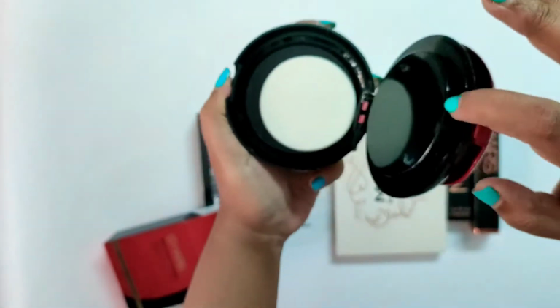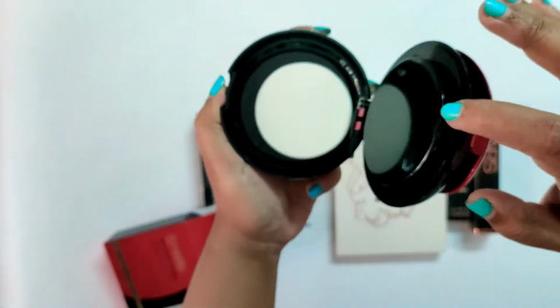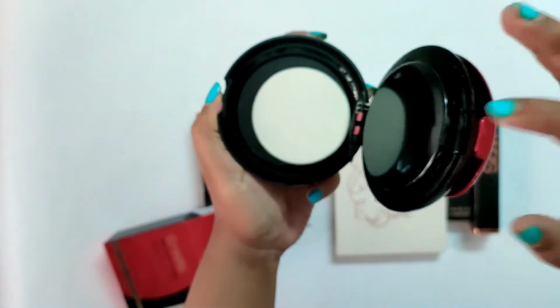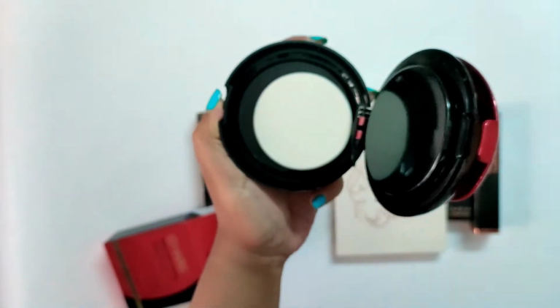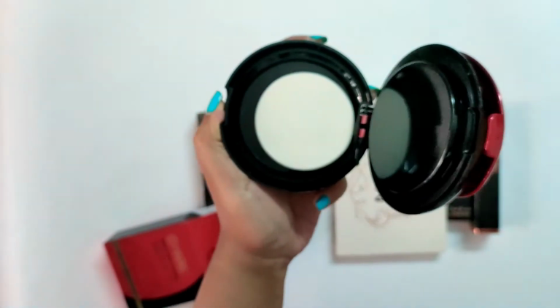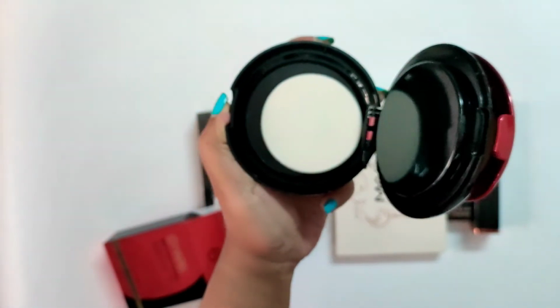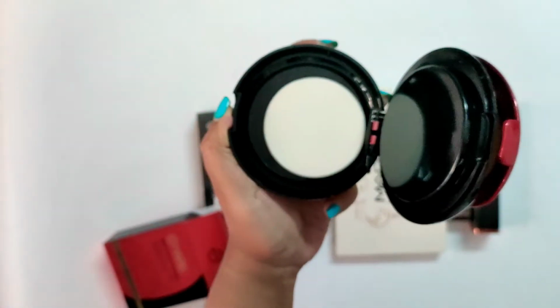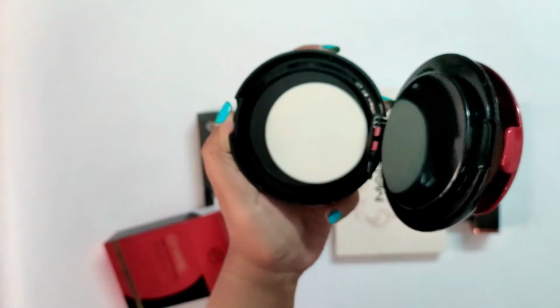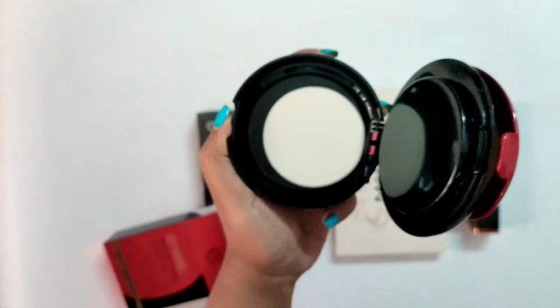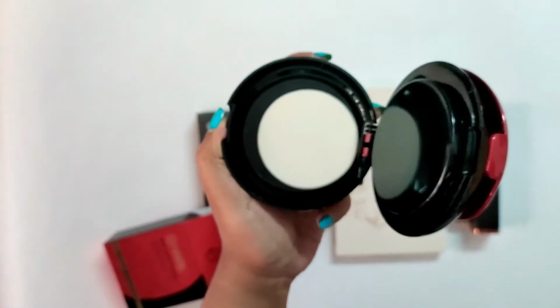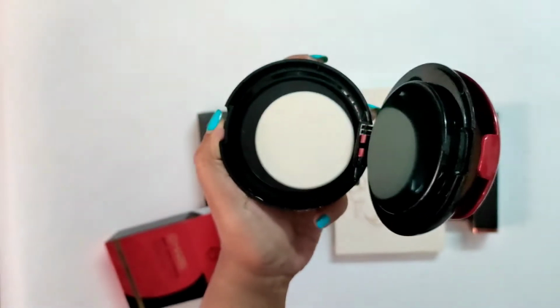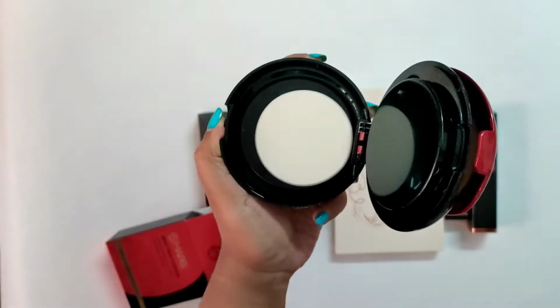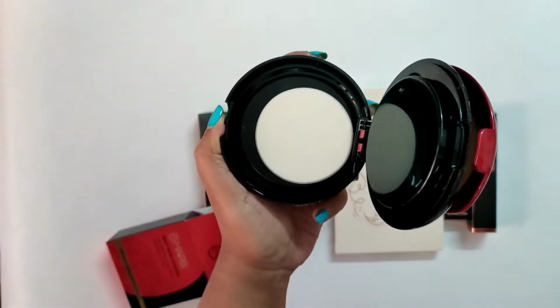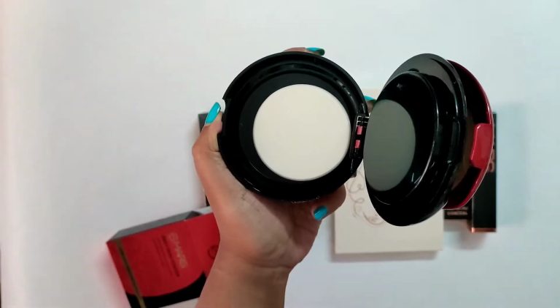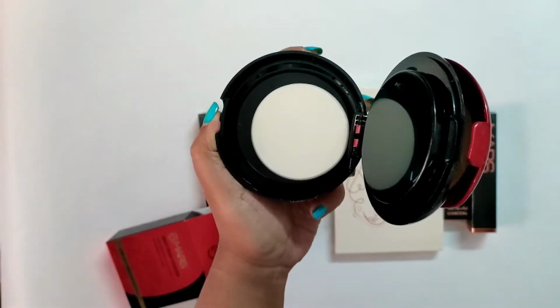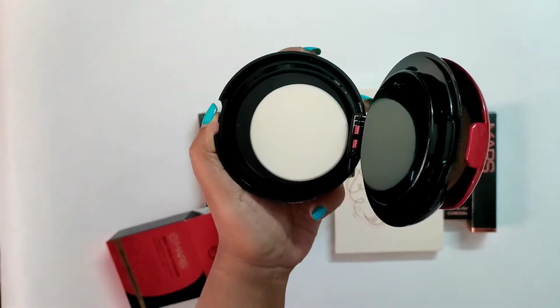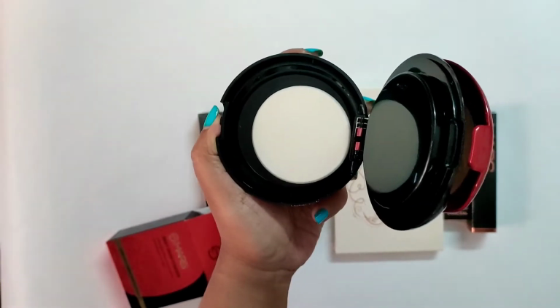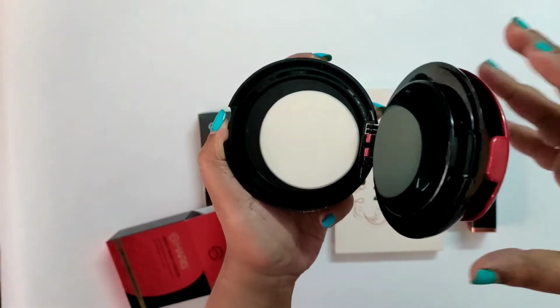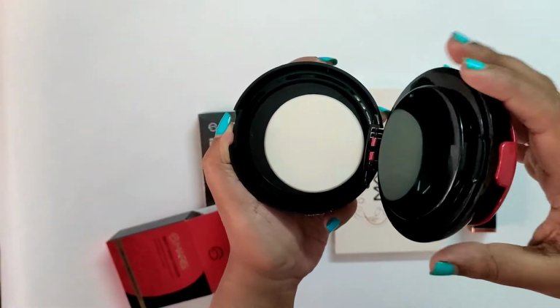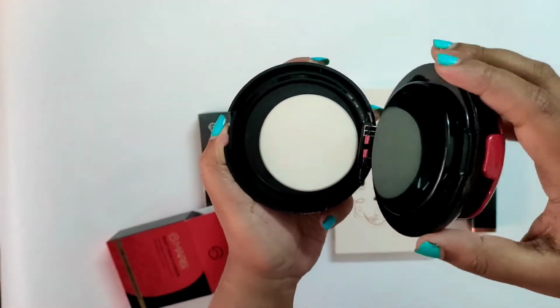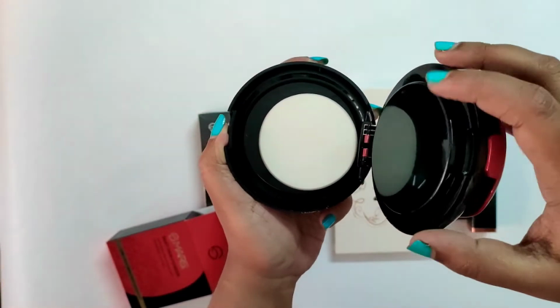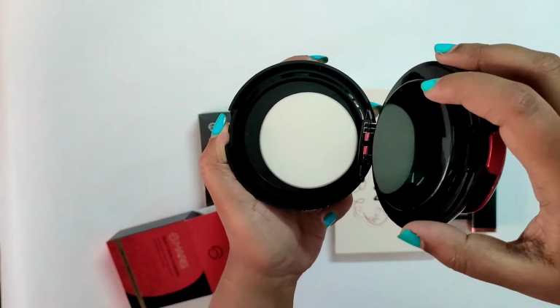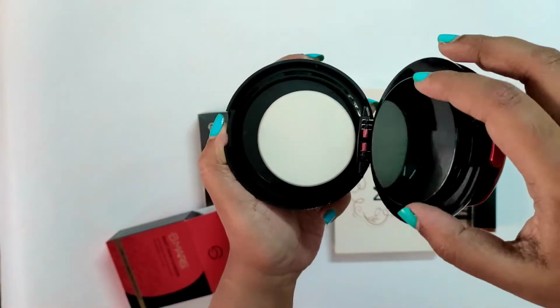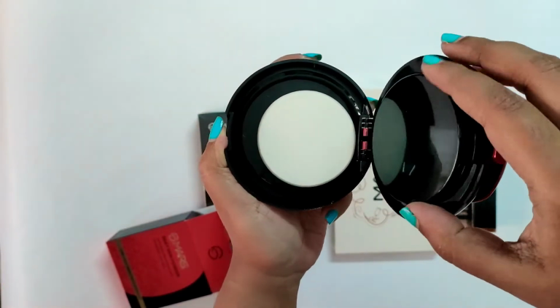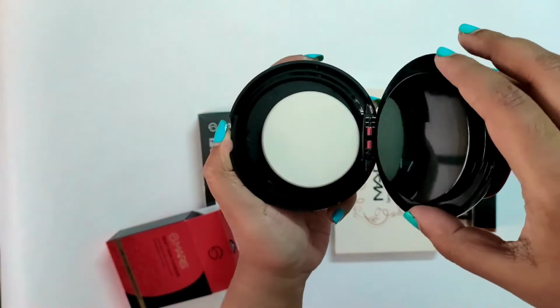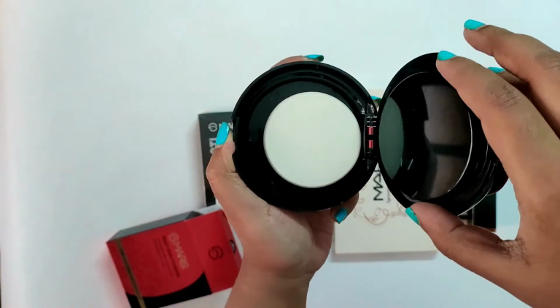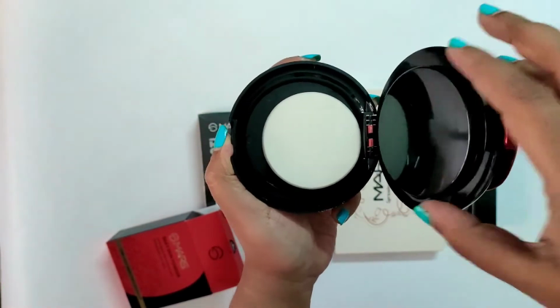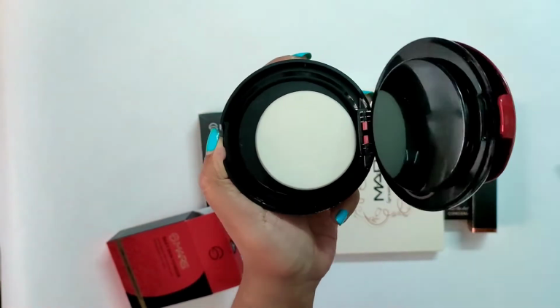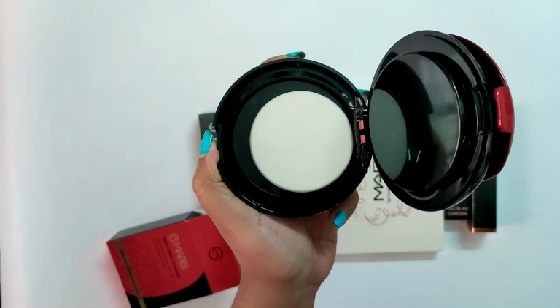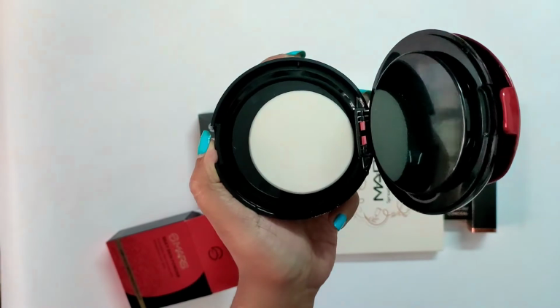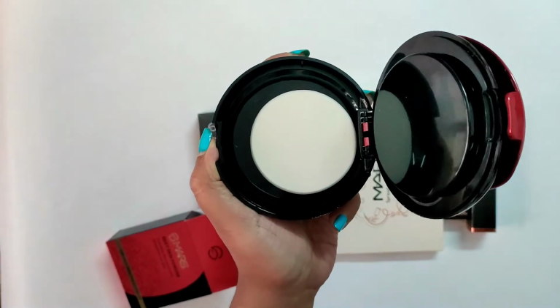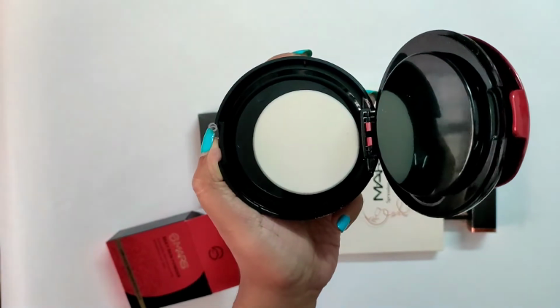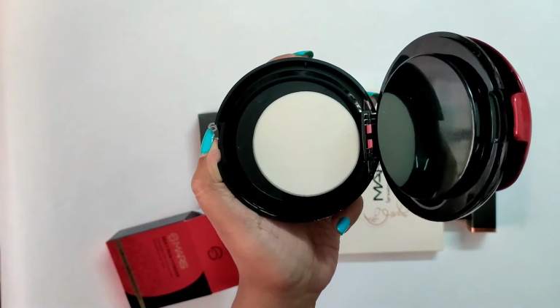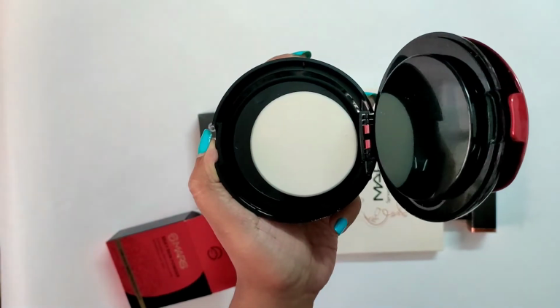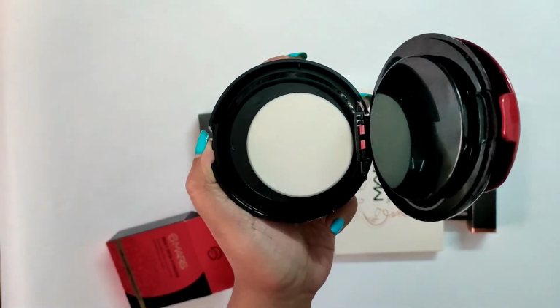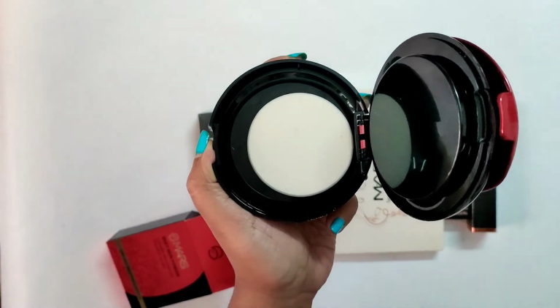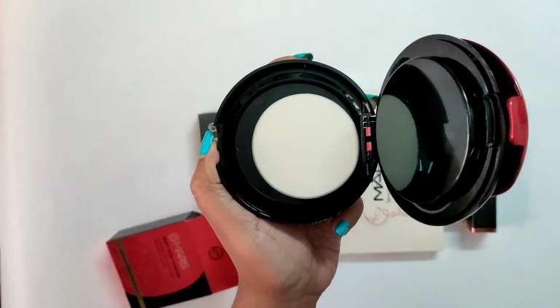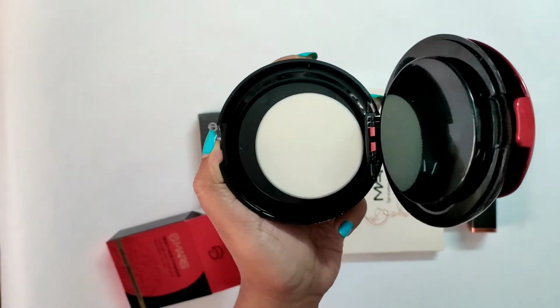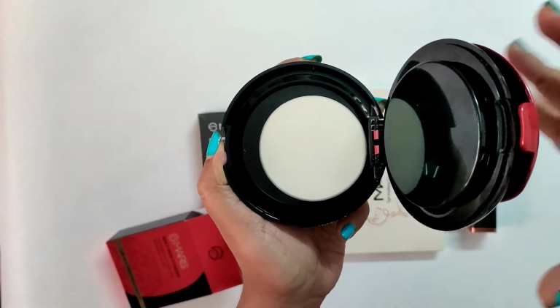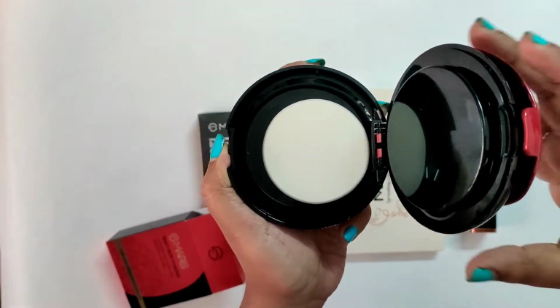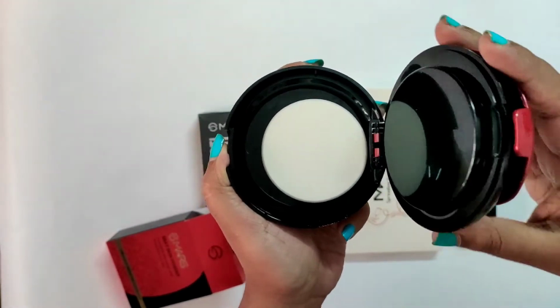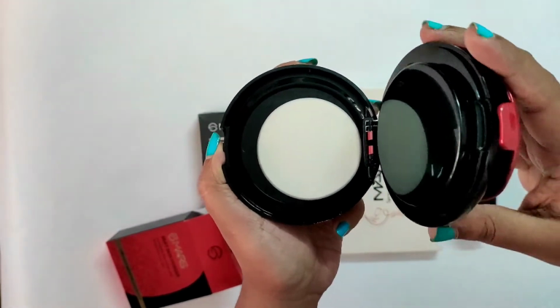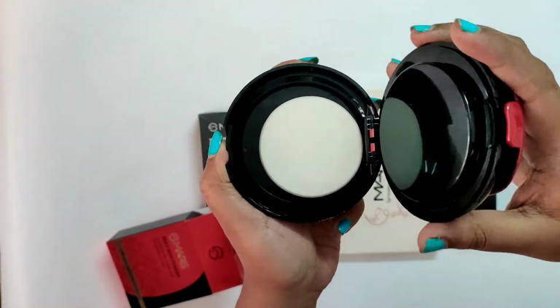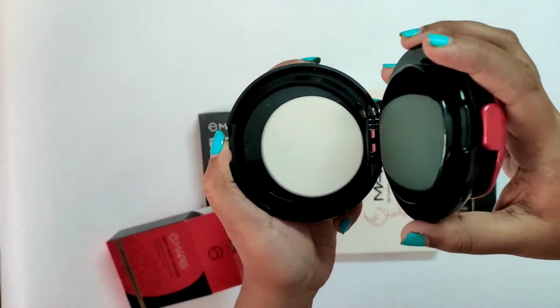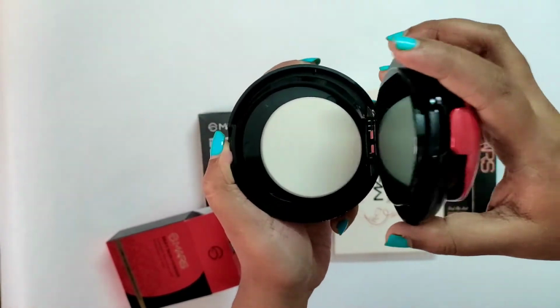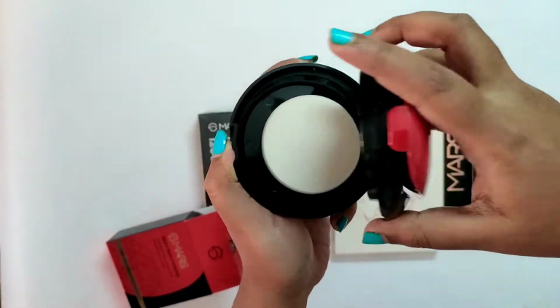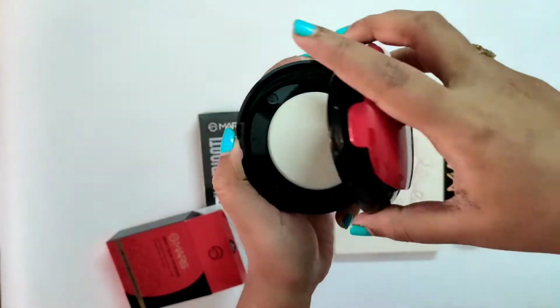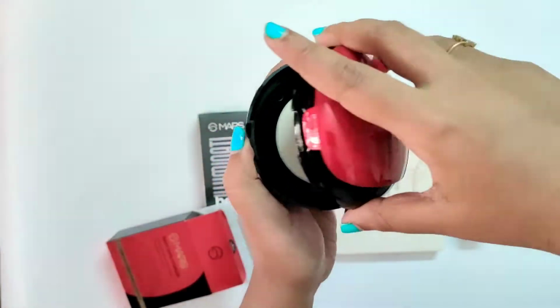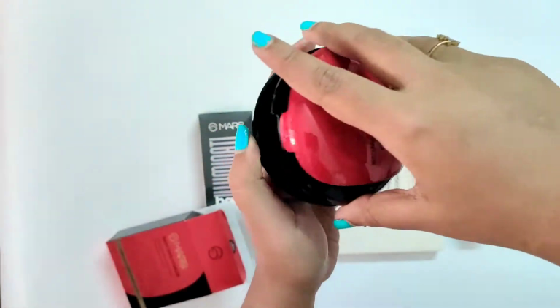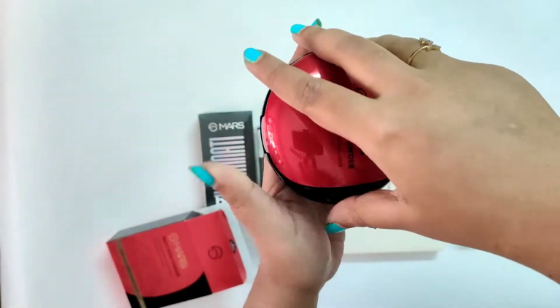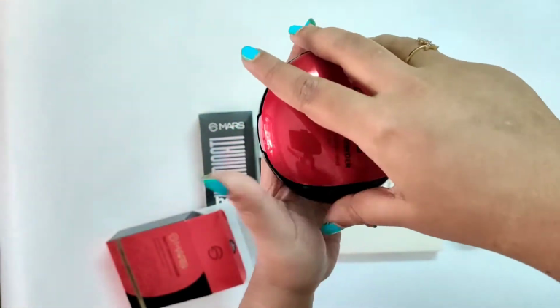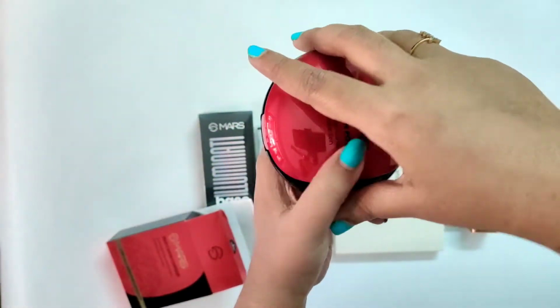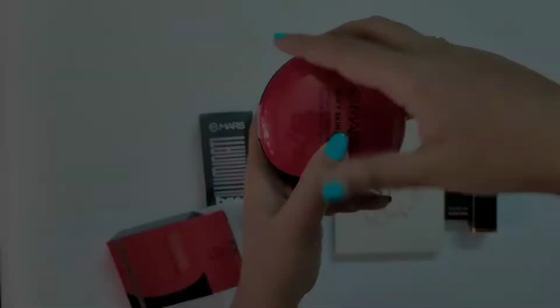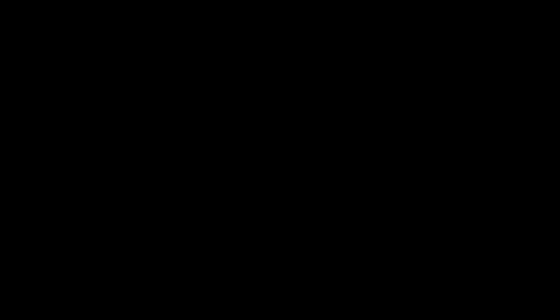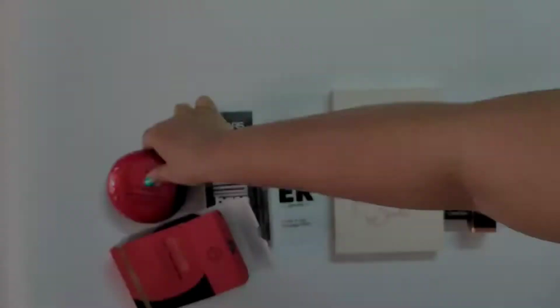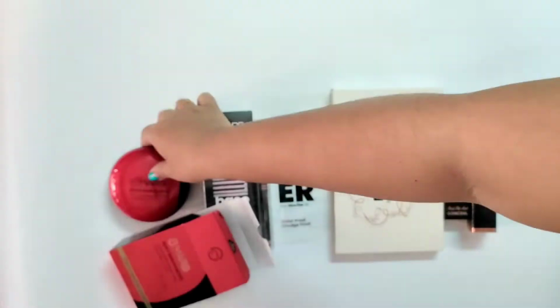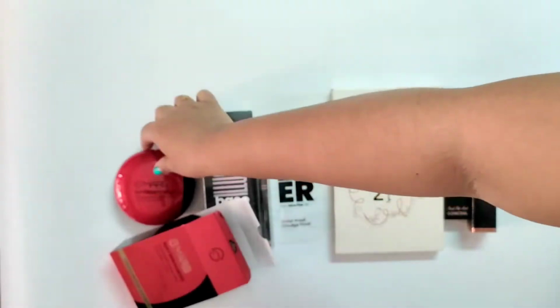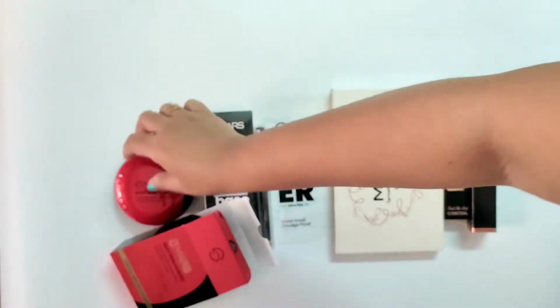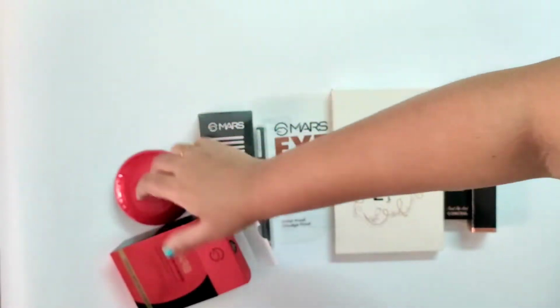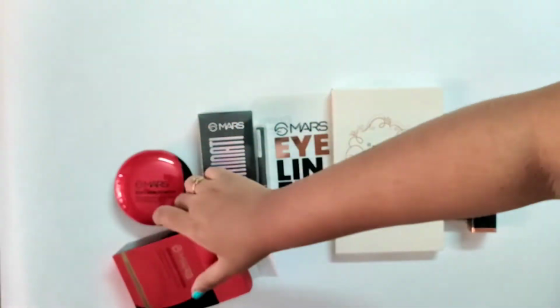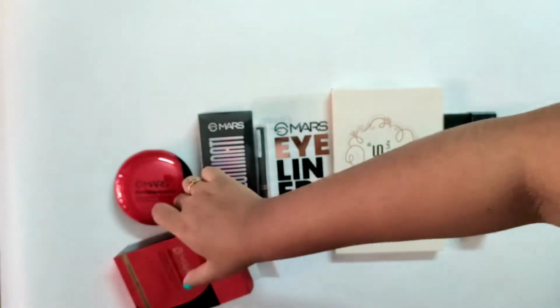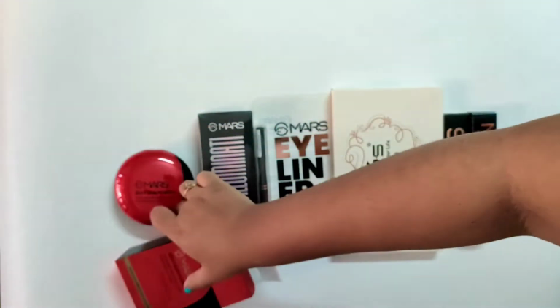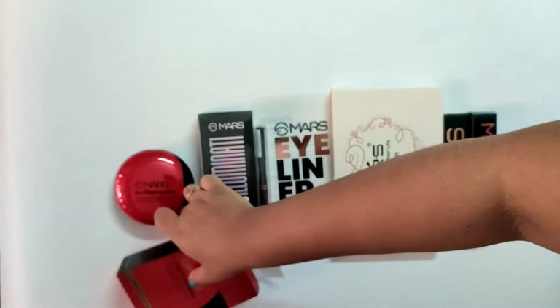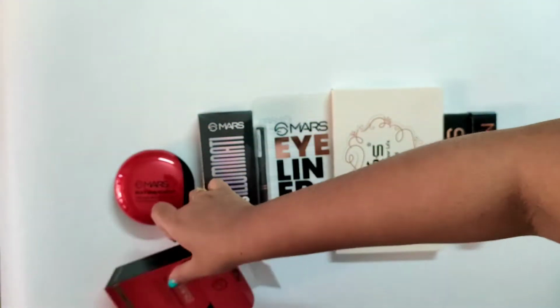This is how it looks. The product is very nice — you get two shades but the second one is like a highlighter.